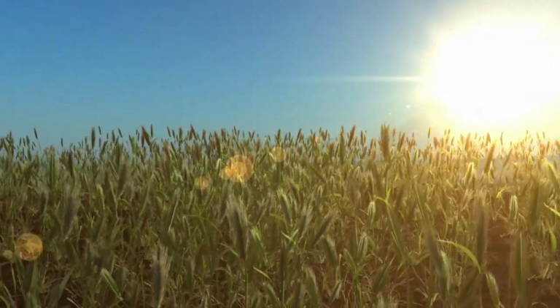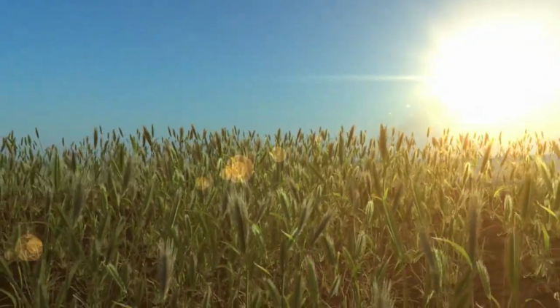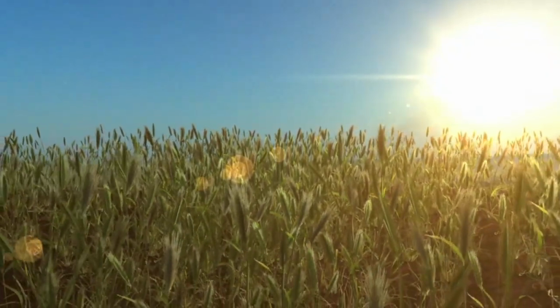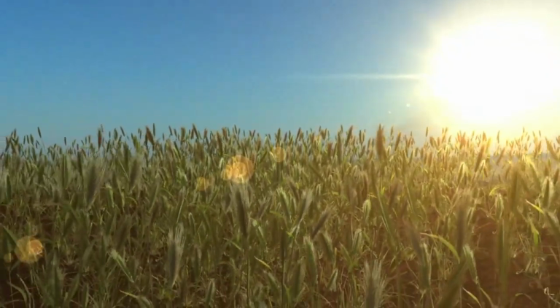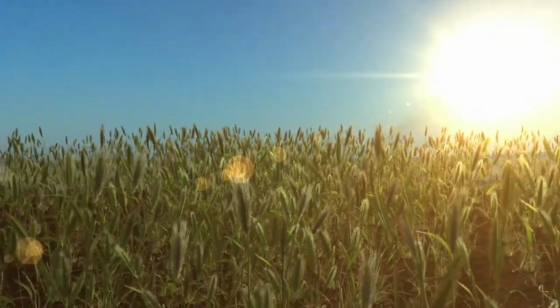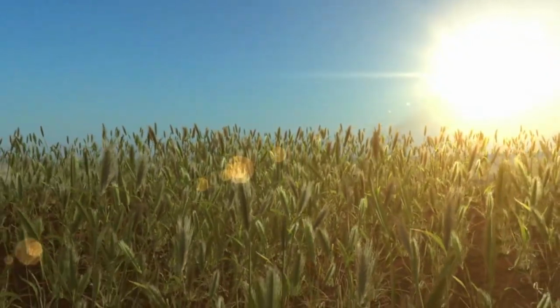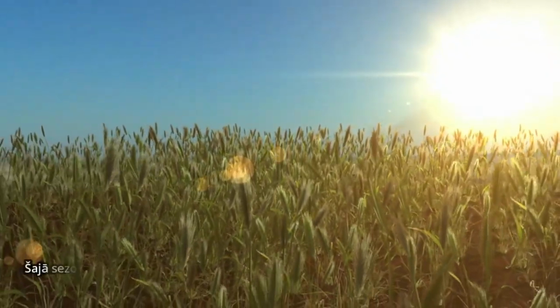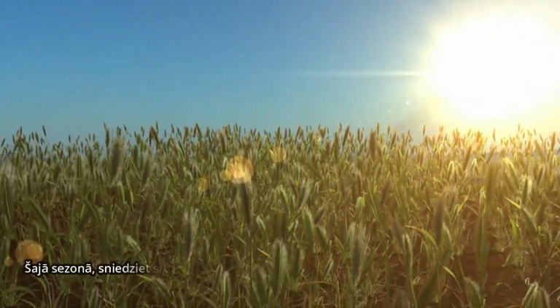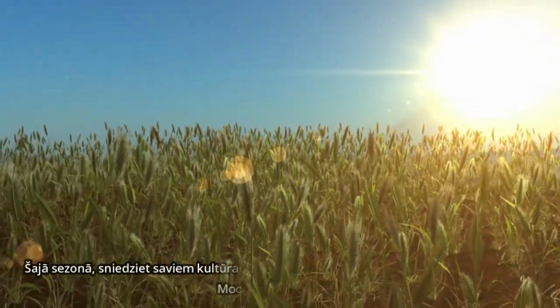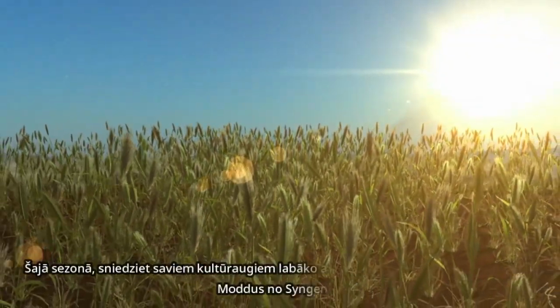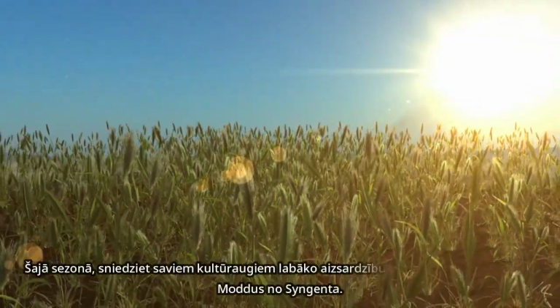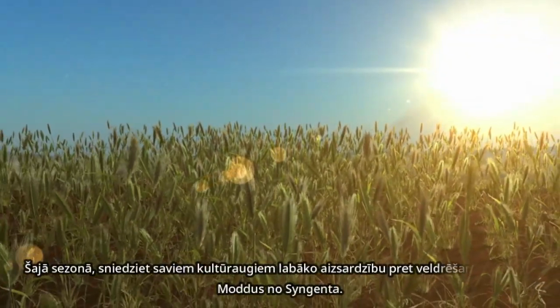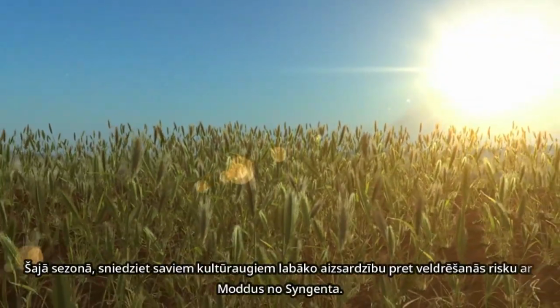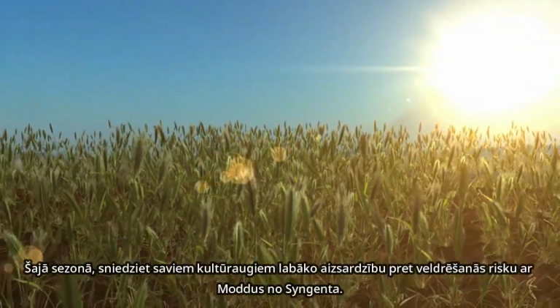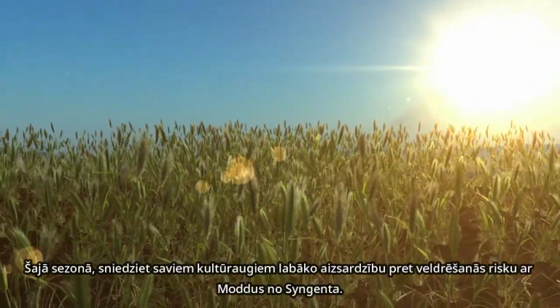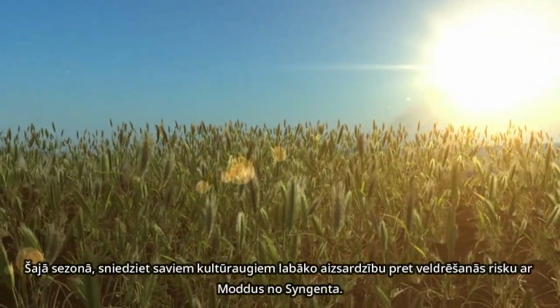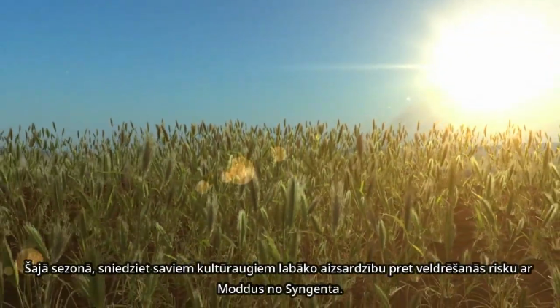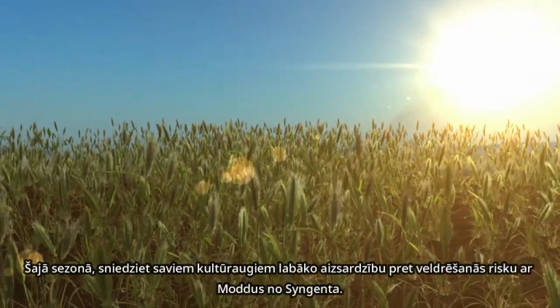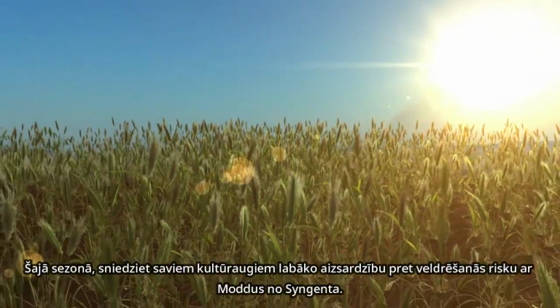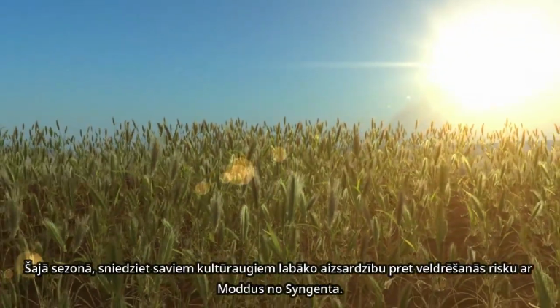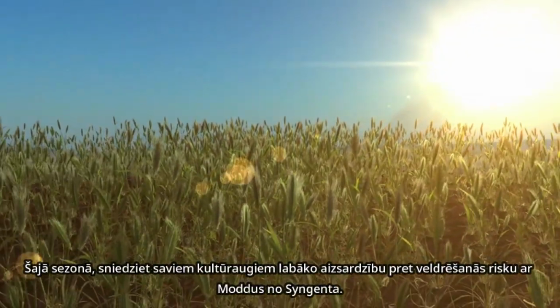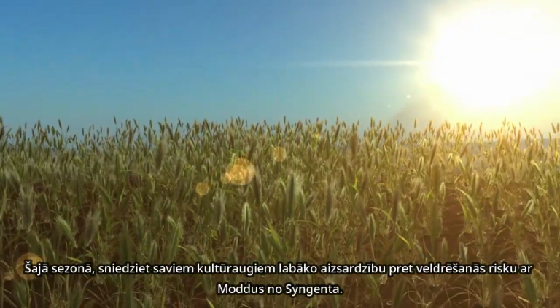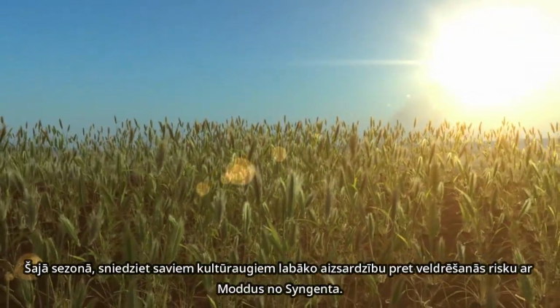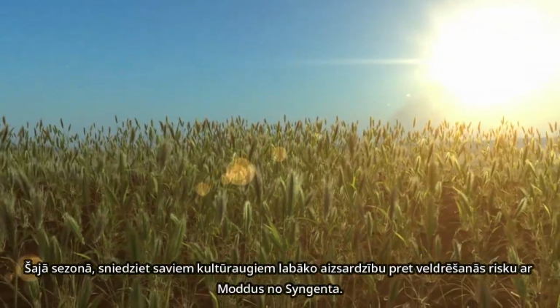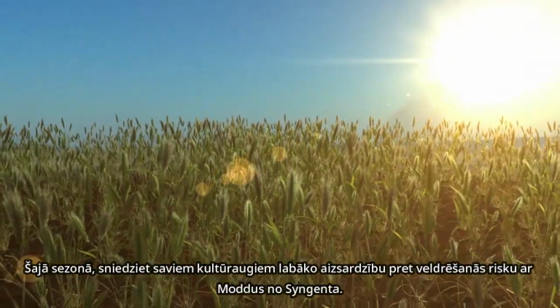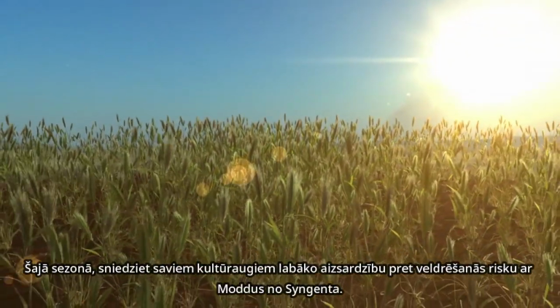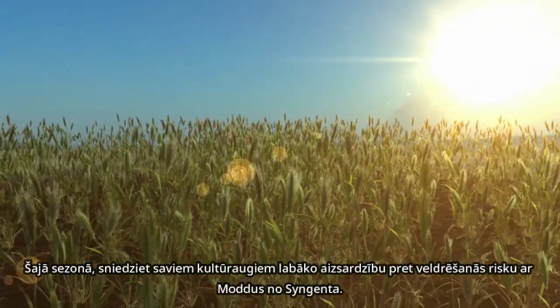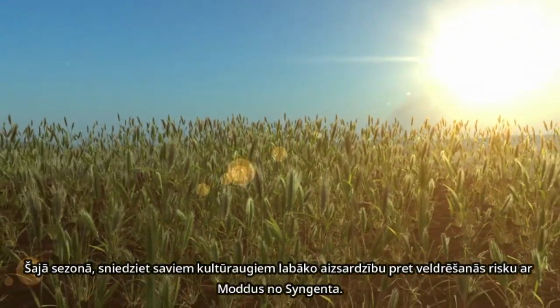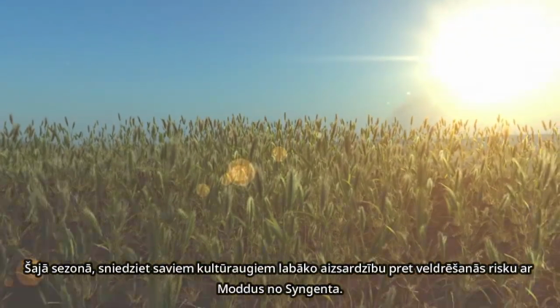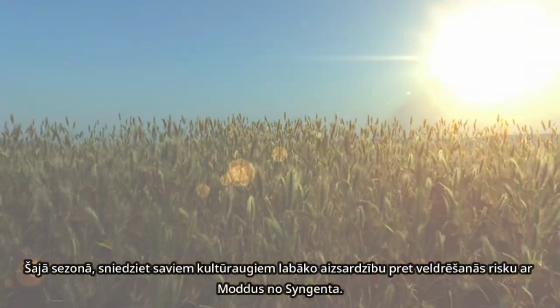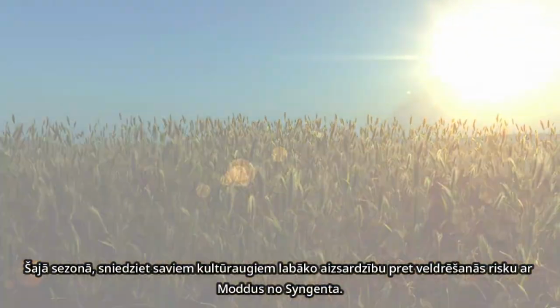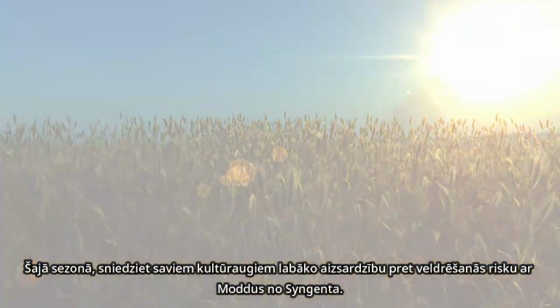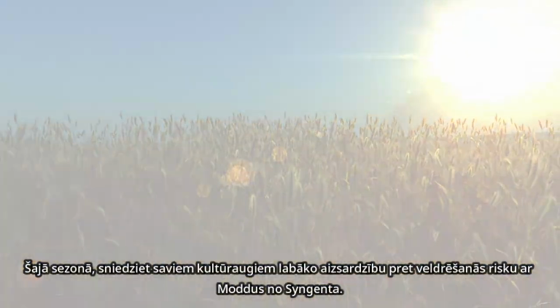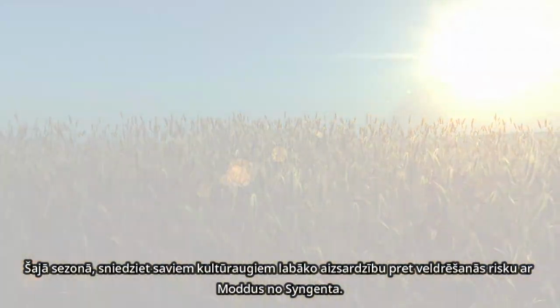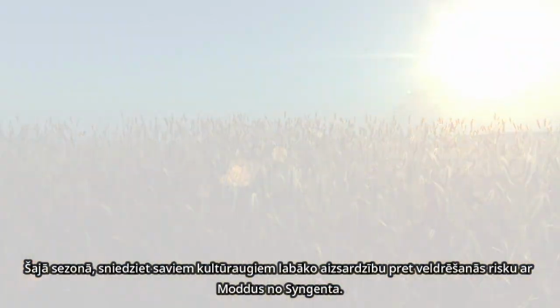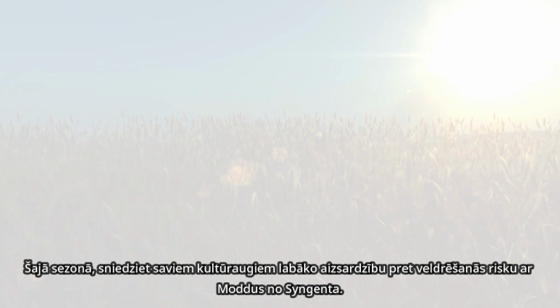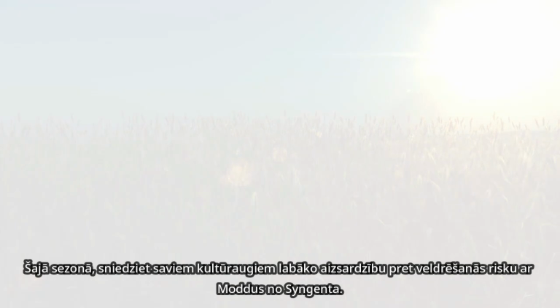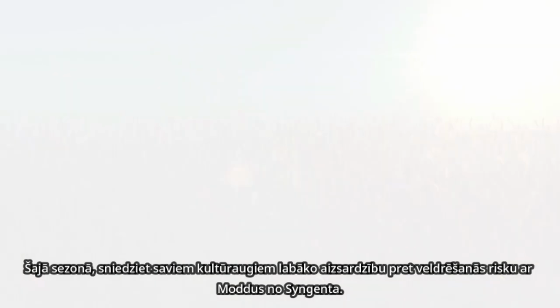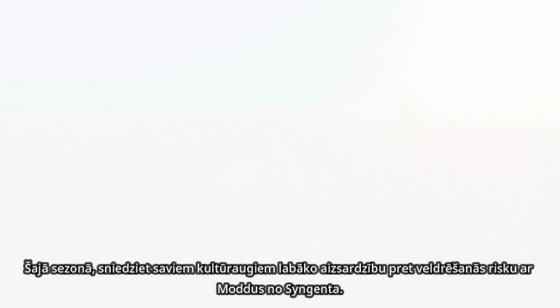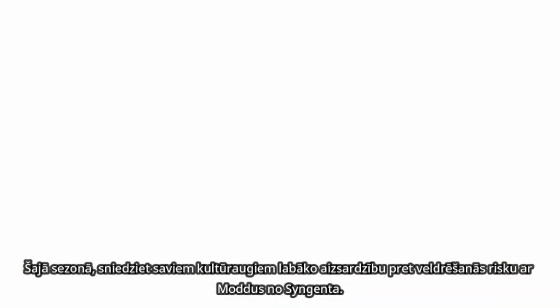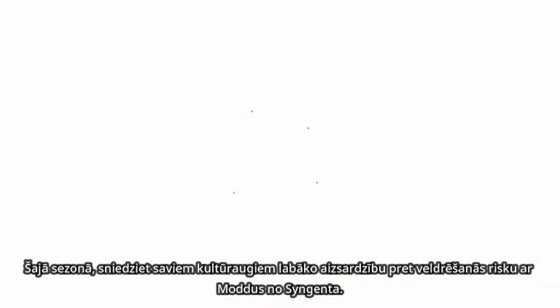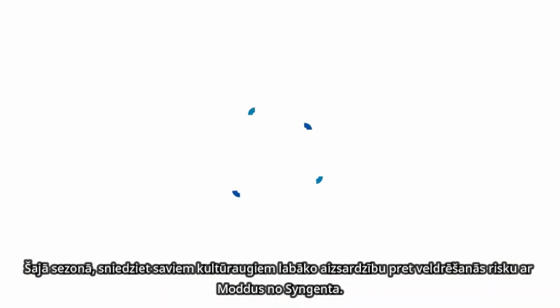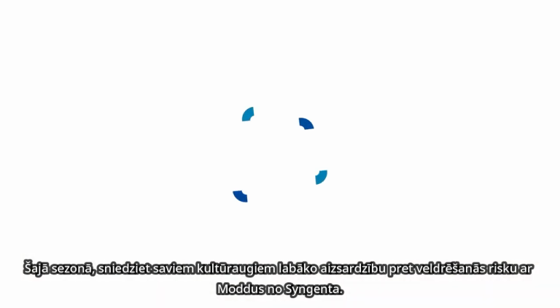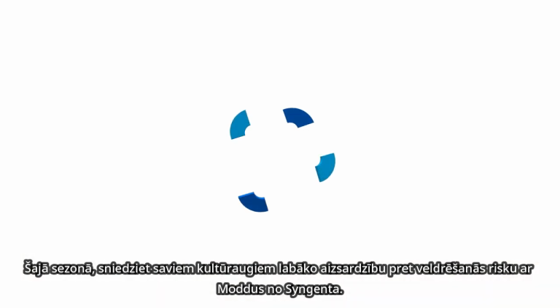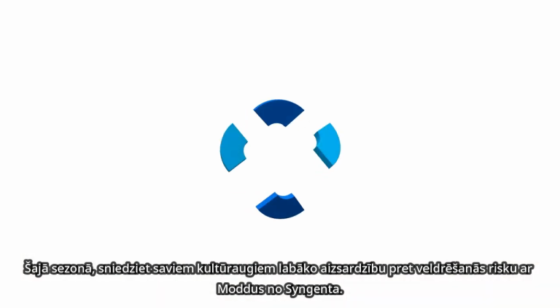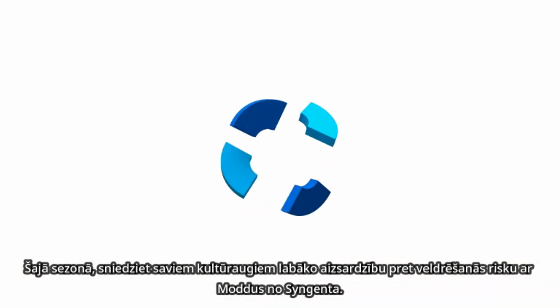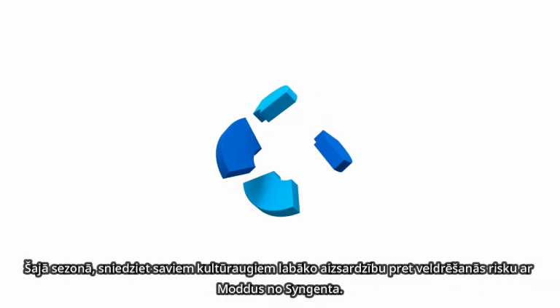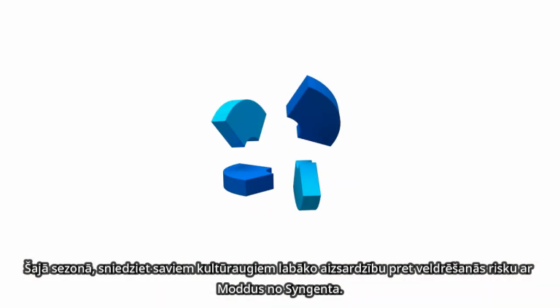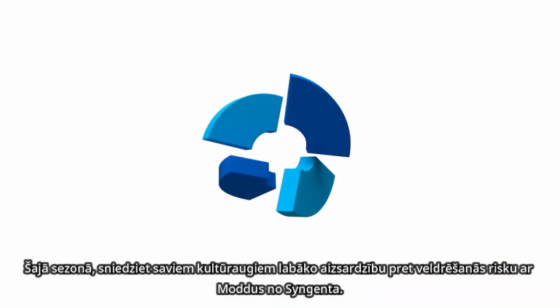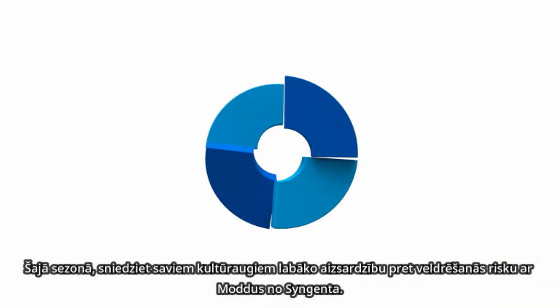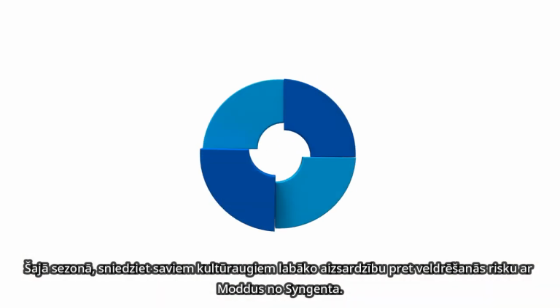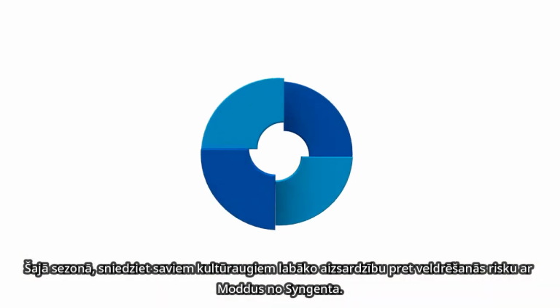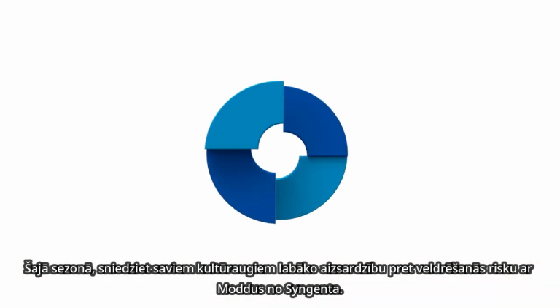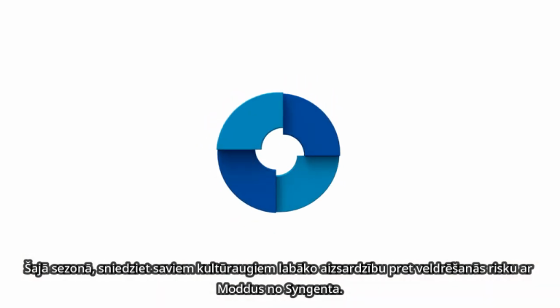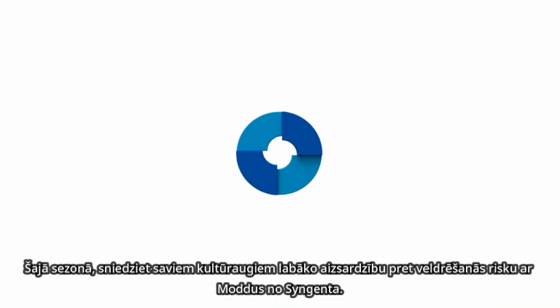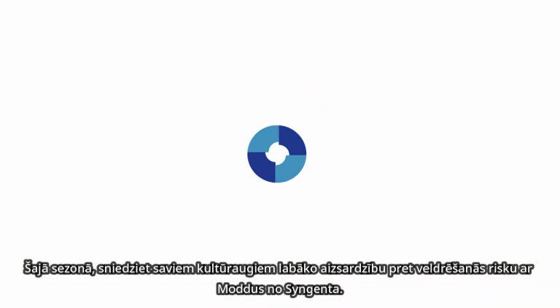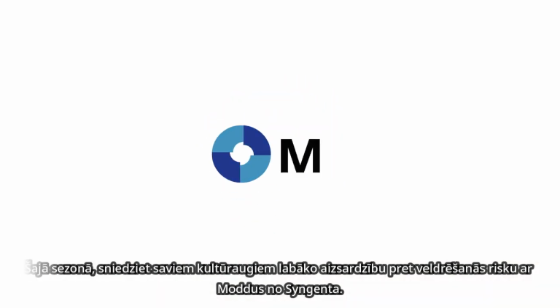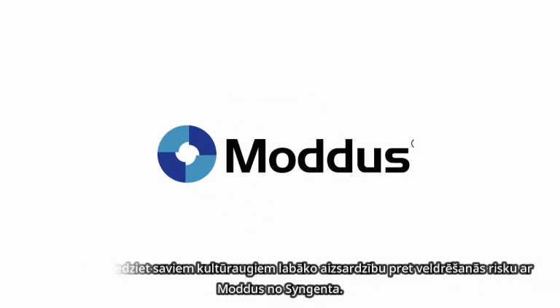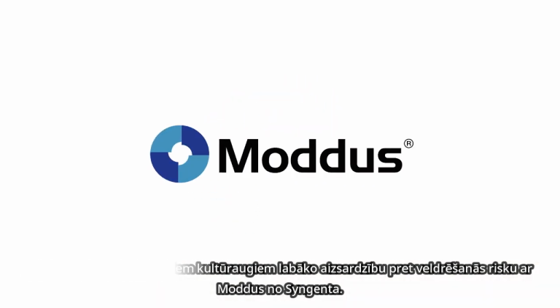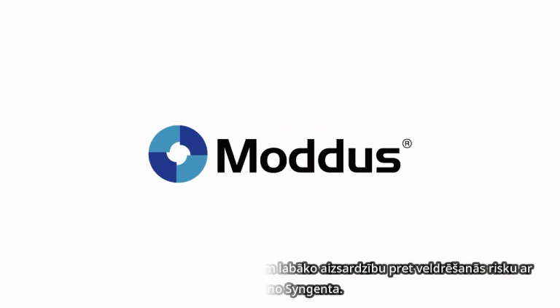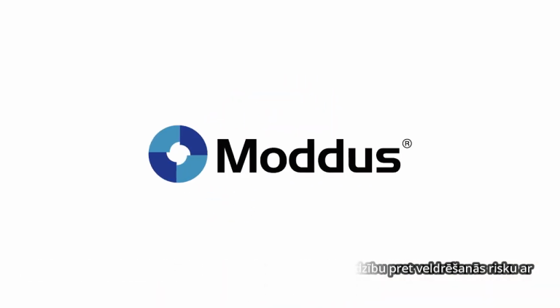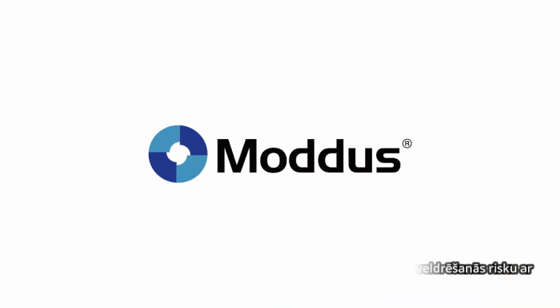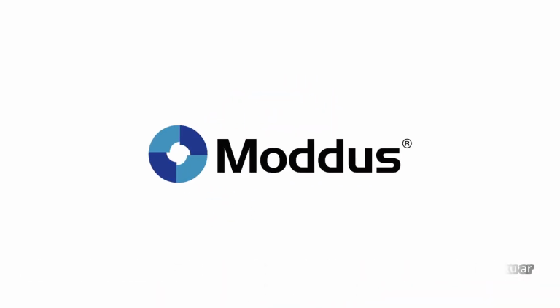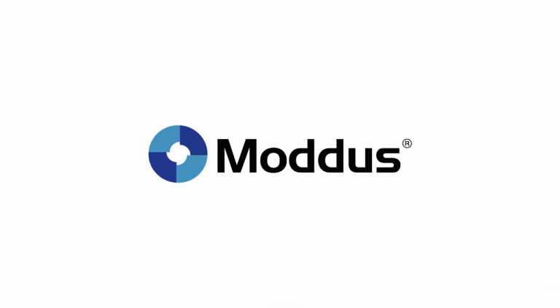This season, give your cereal crop the best possible lodging control. Modus by Syngenta.